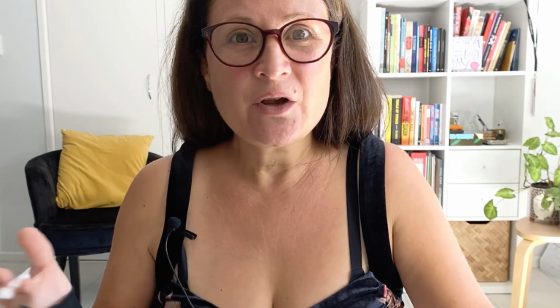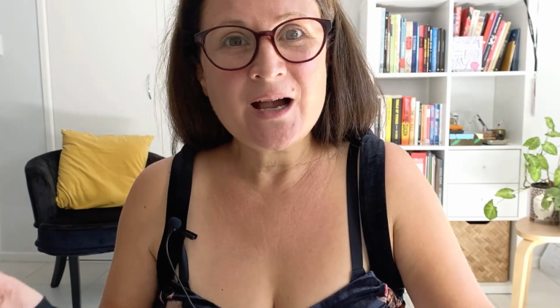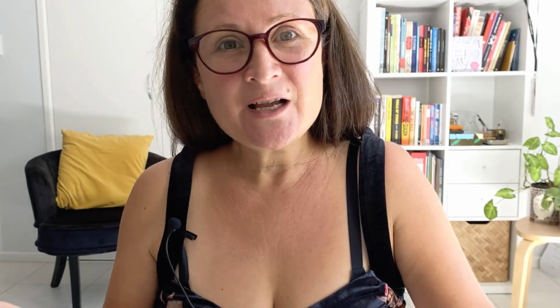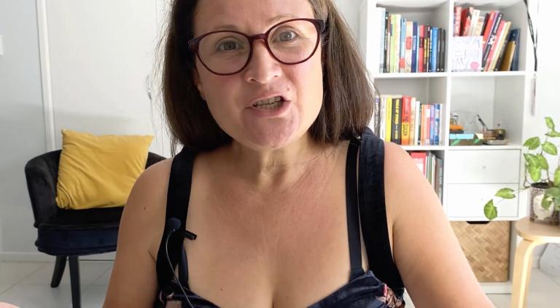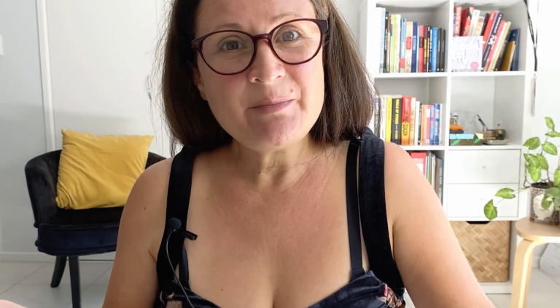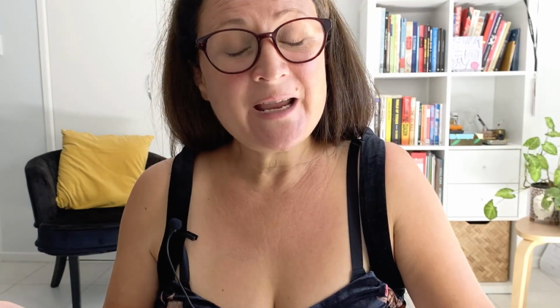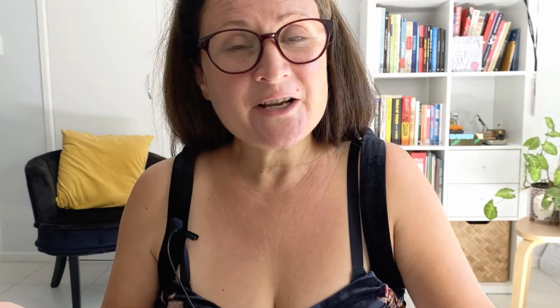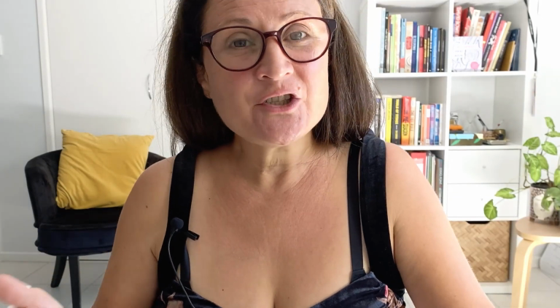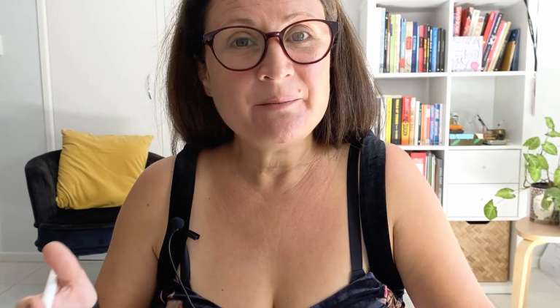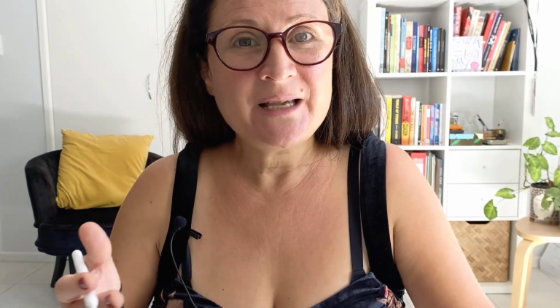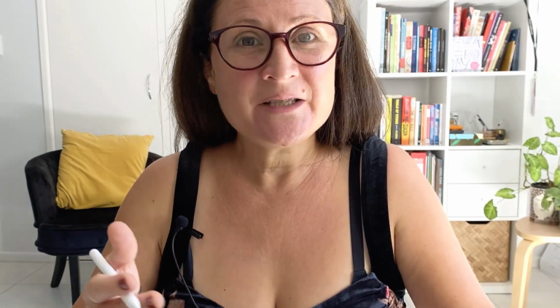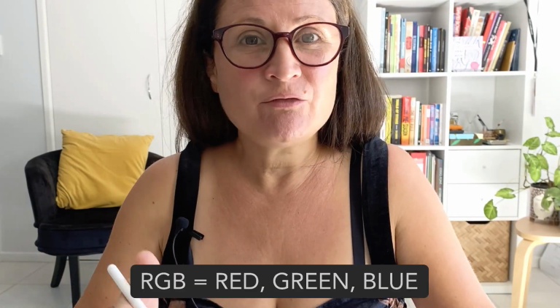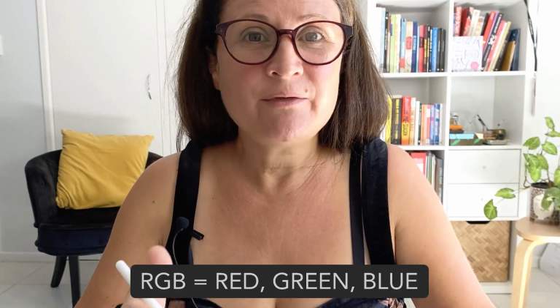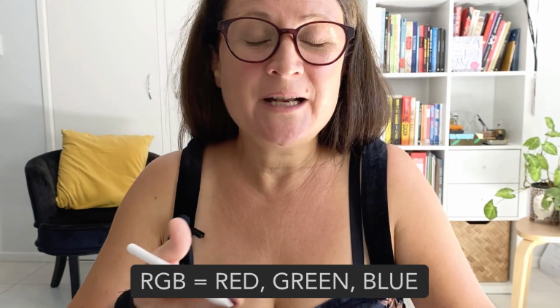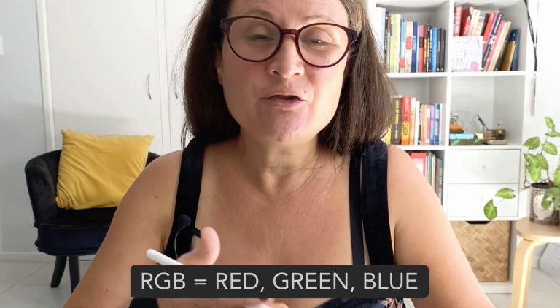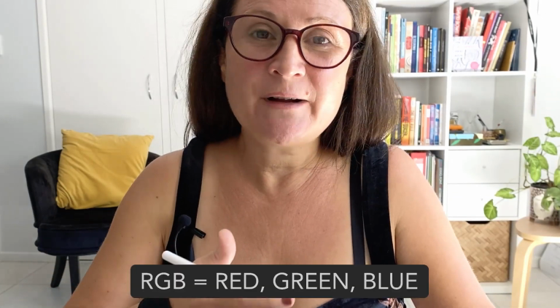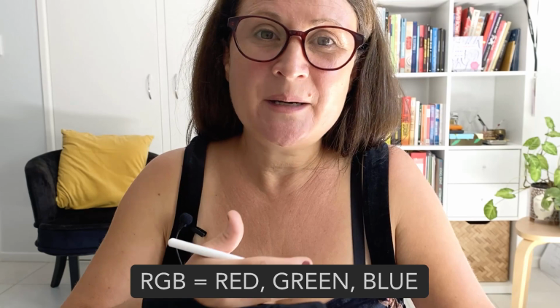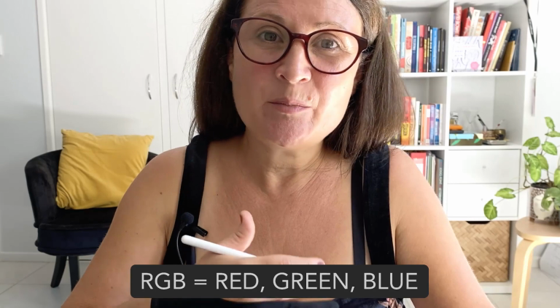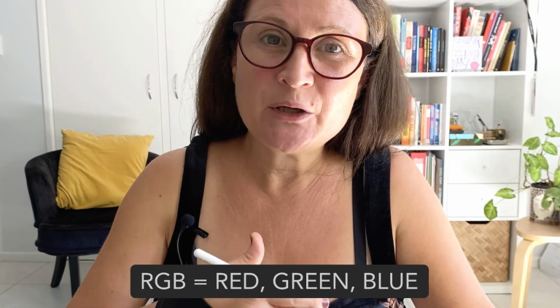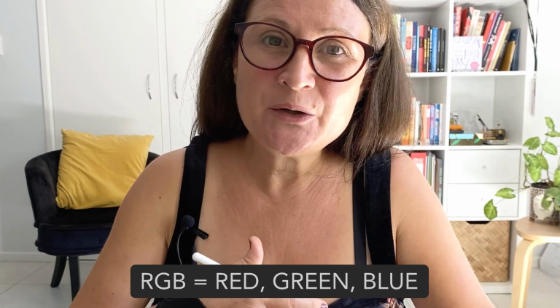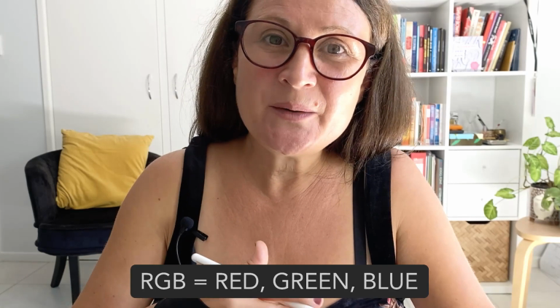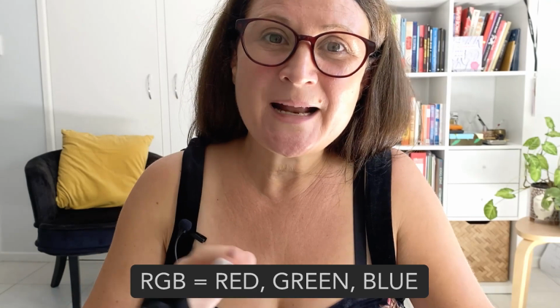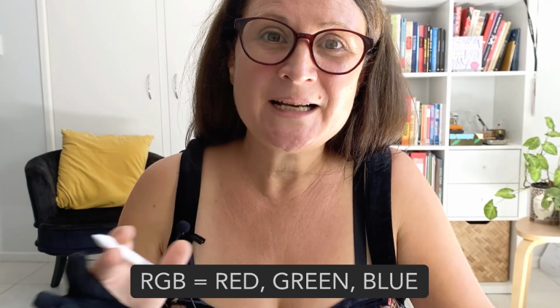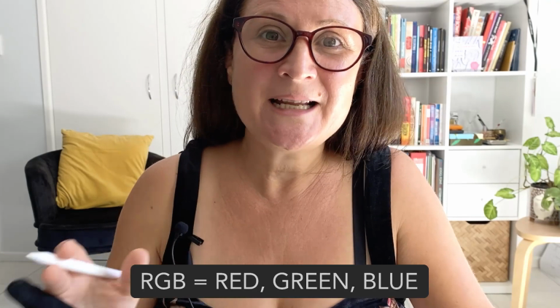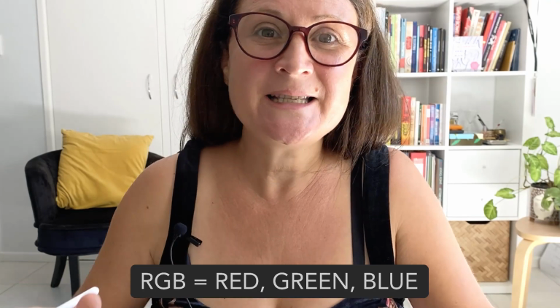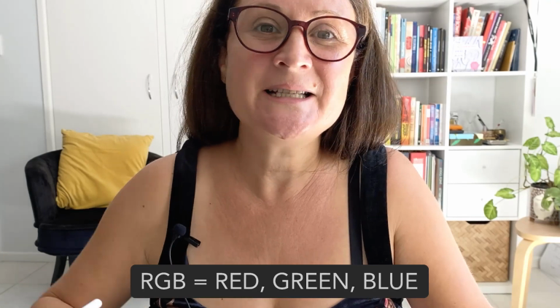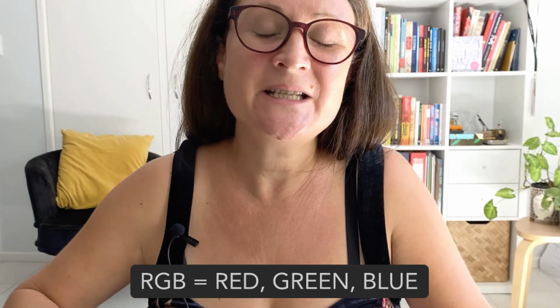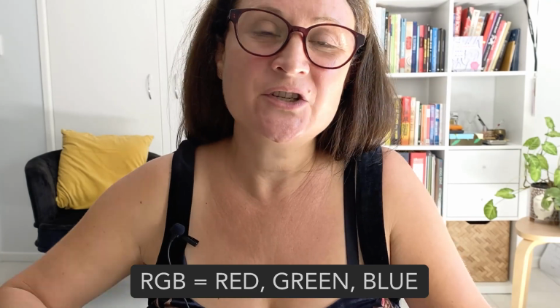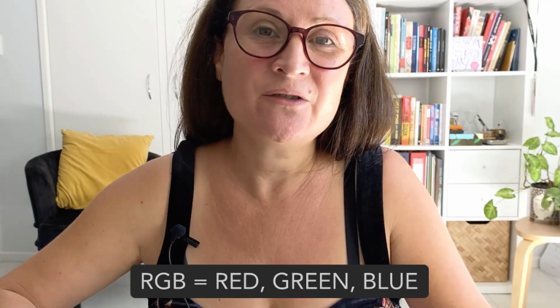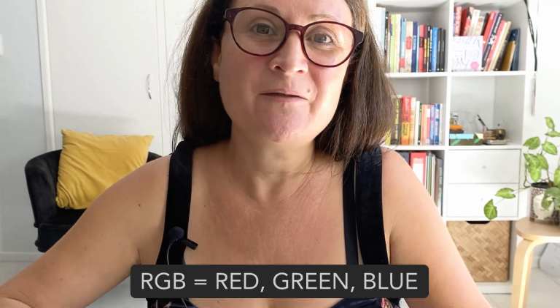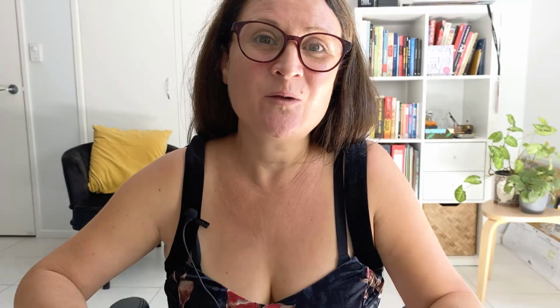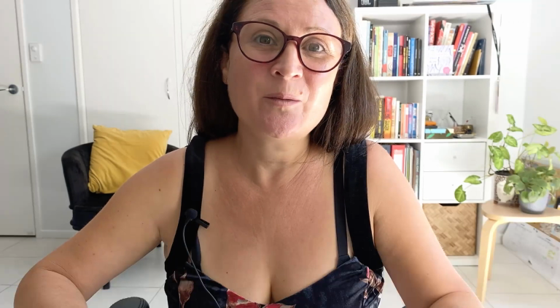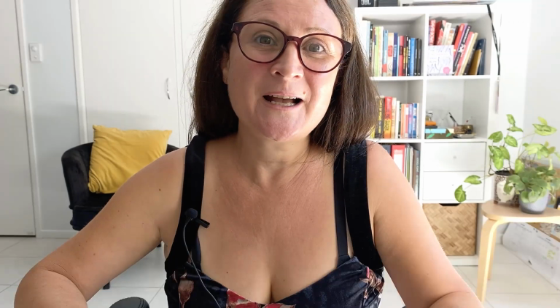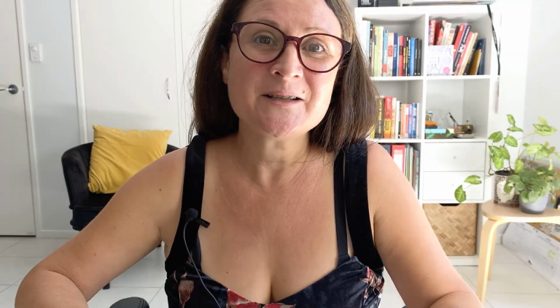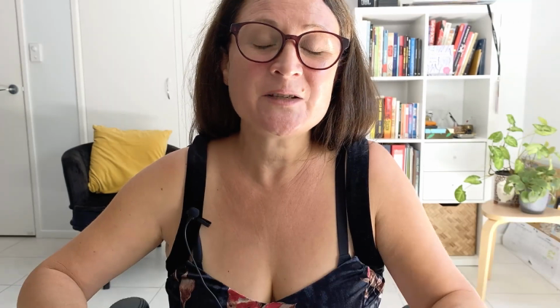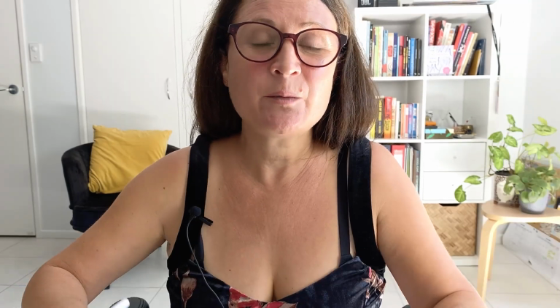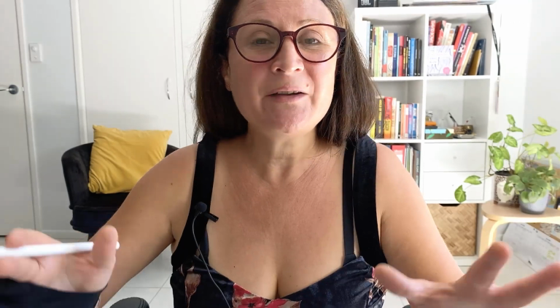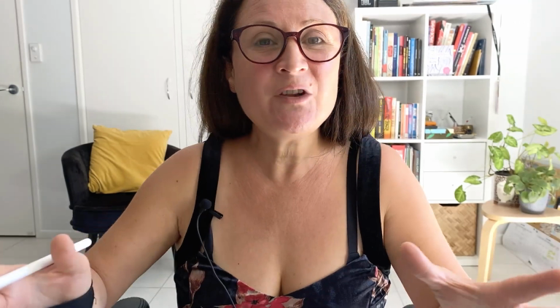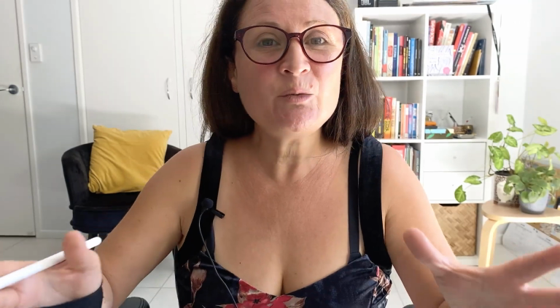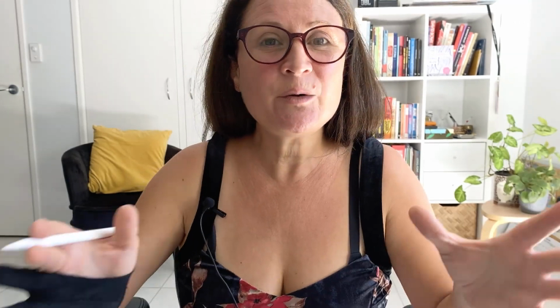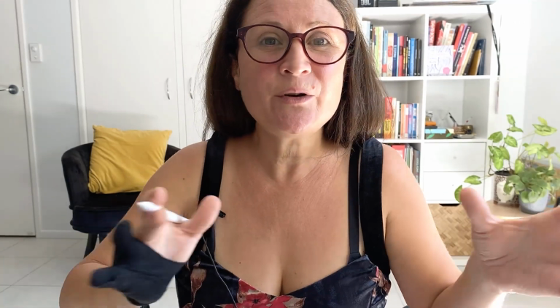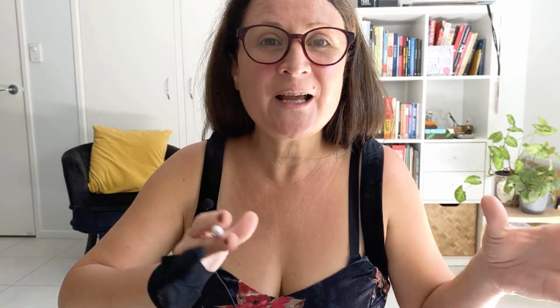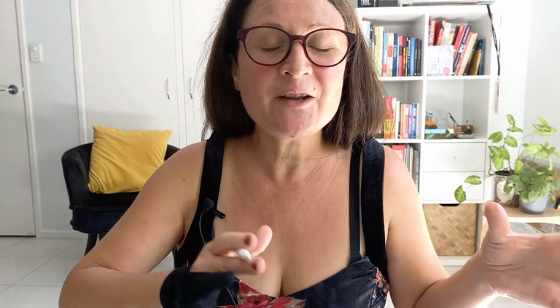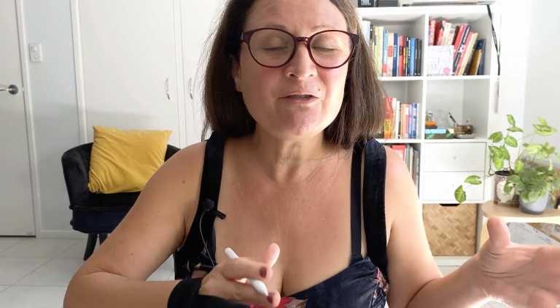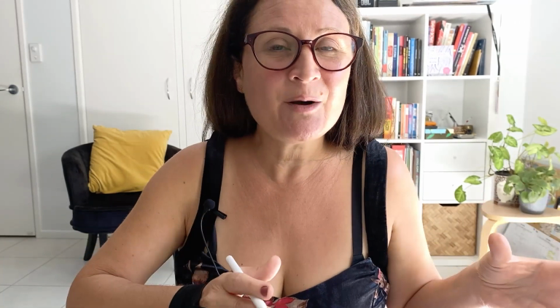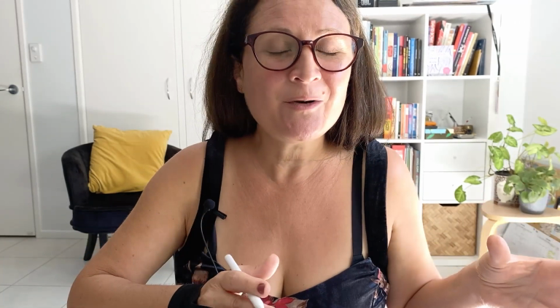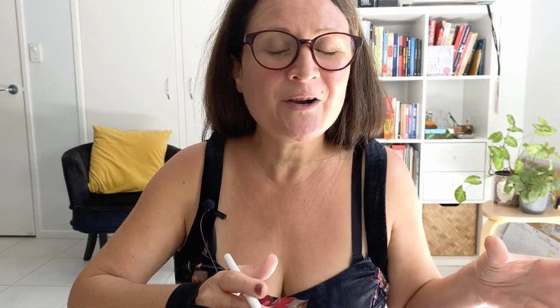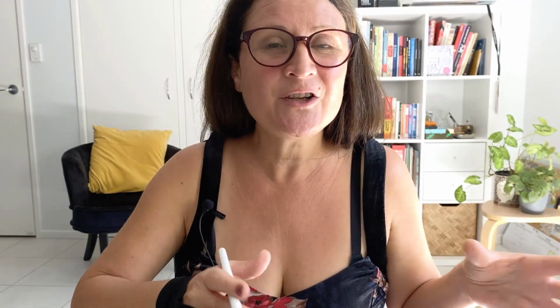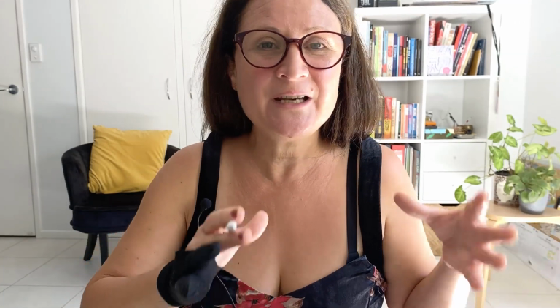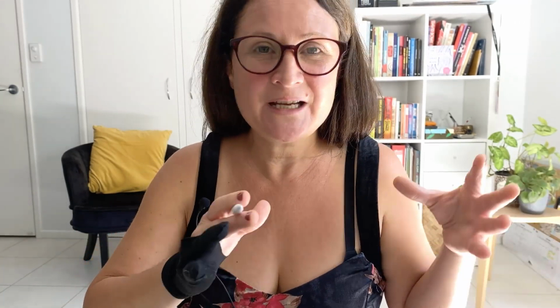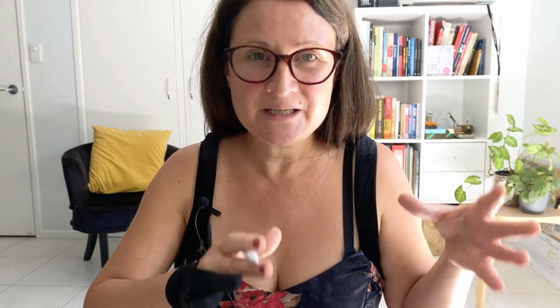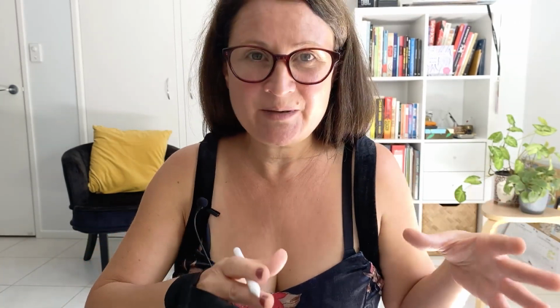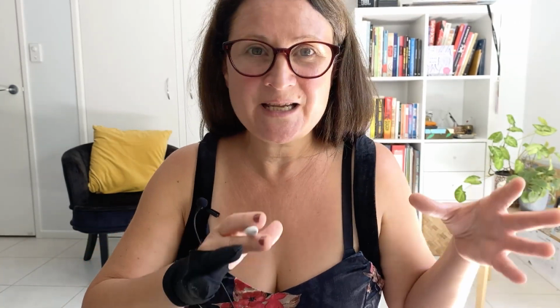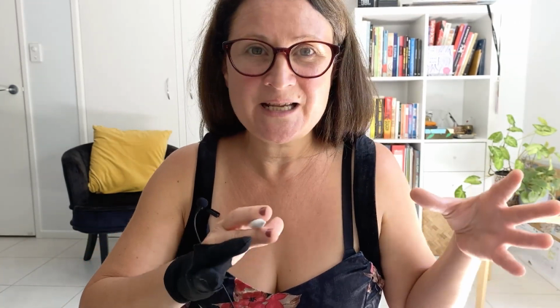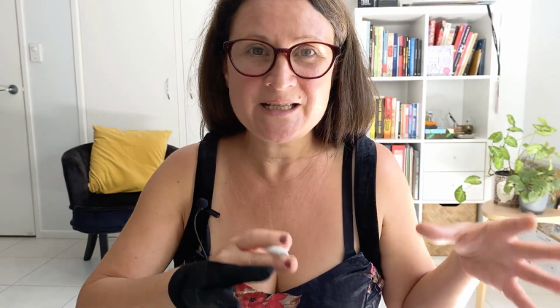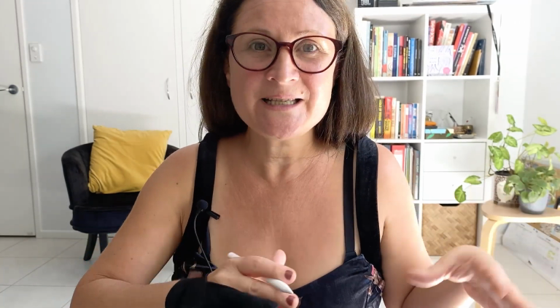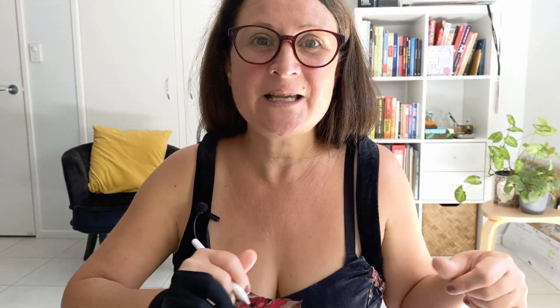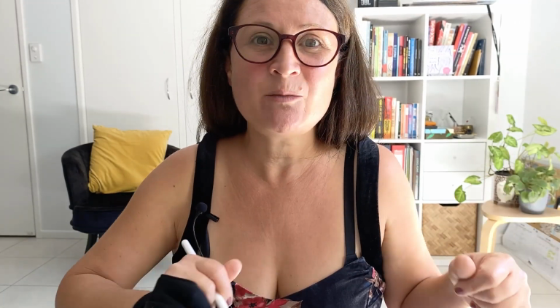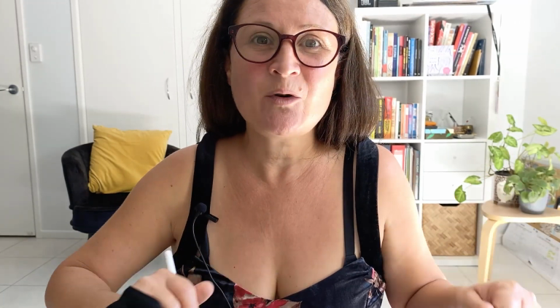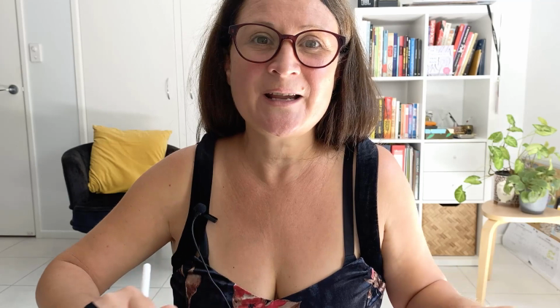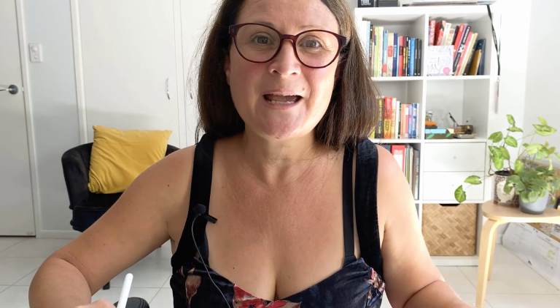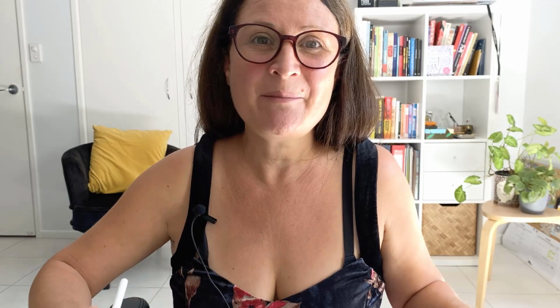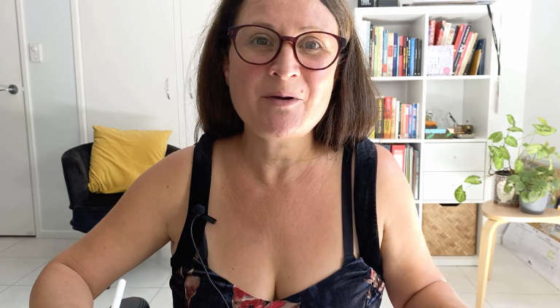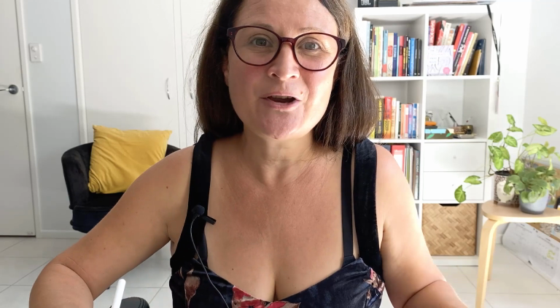RGB actually means Red, Green, Blue and it's a digital format. So whenever you want to print out your artwork you need to be in CMYK mode.